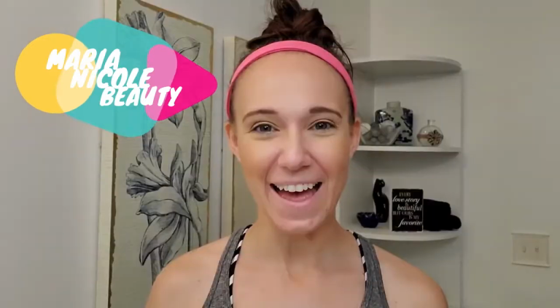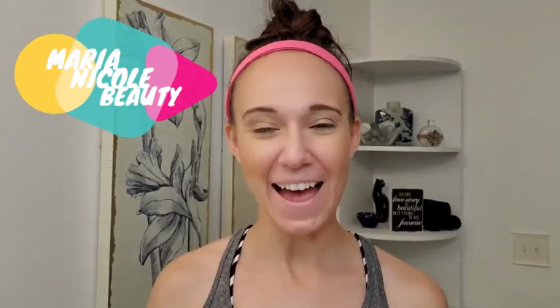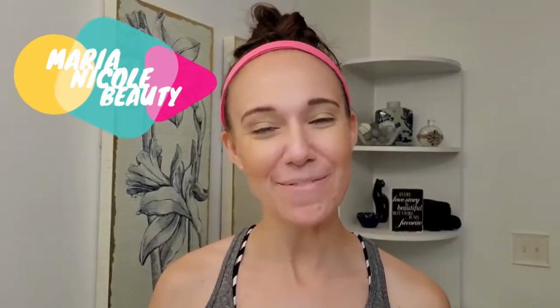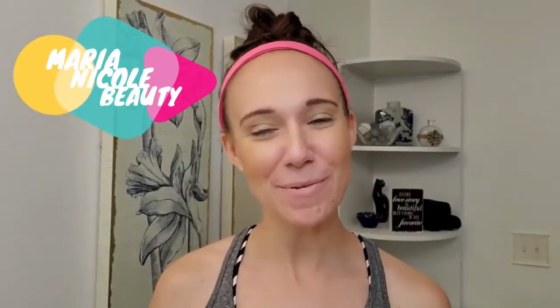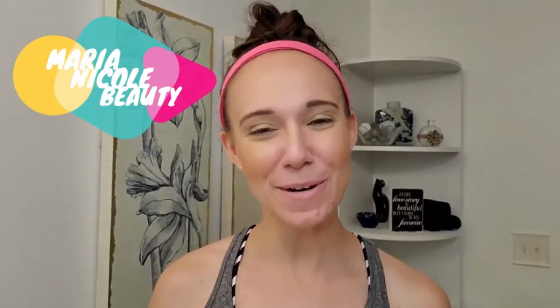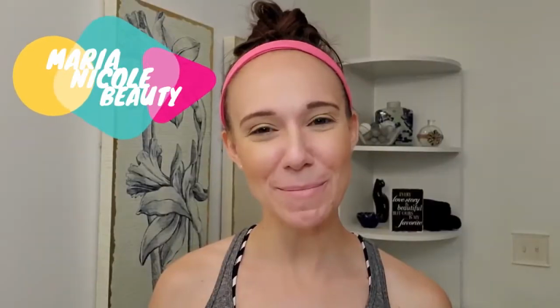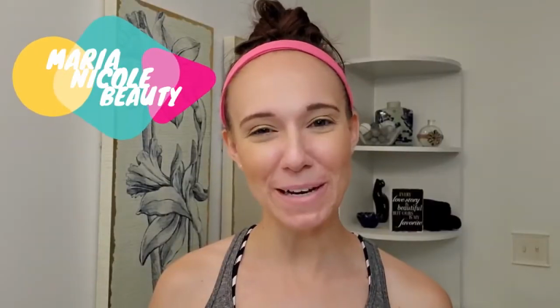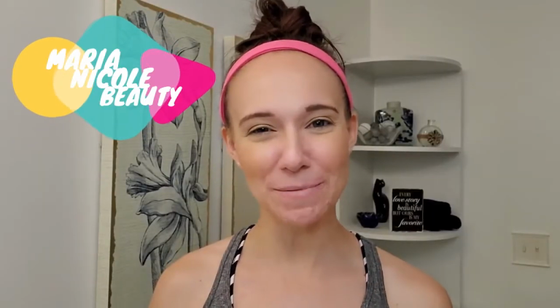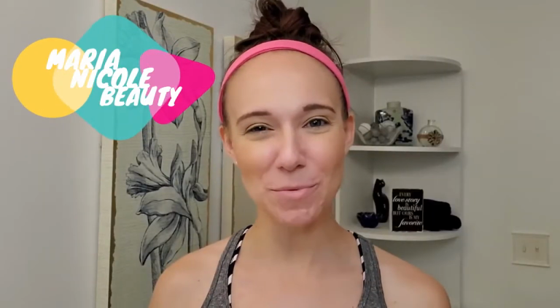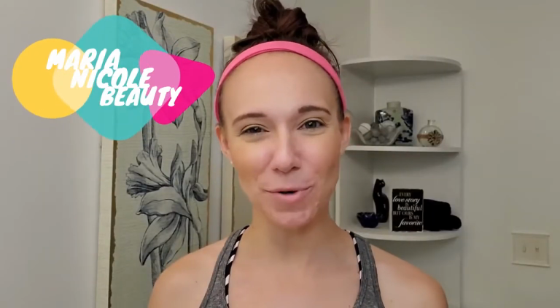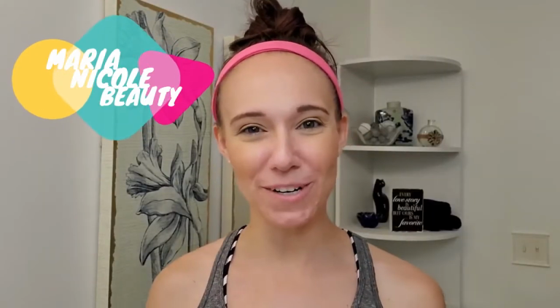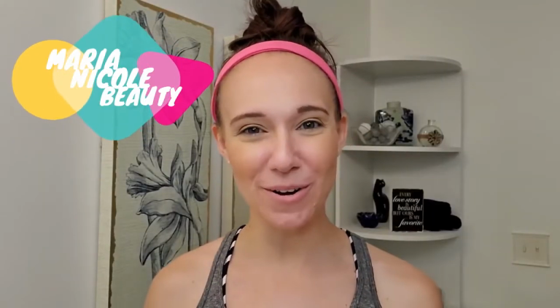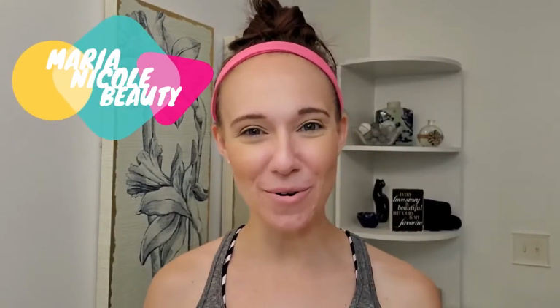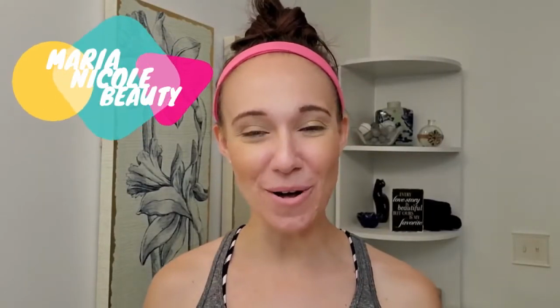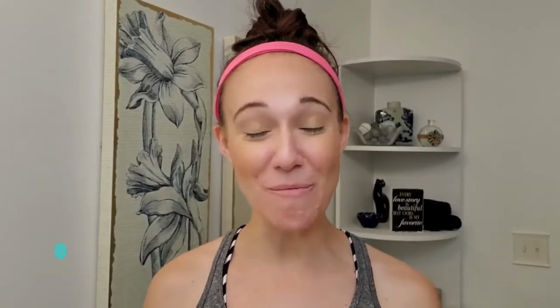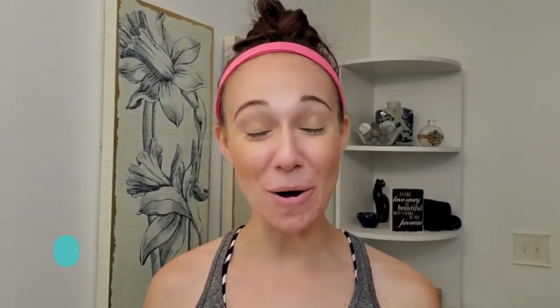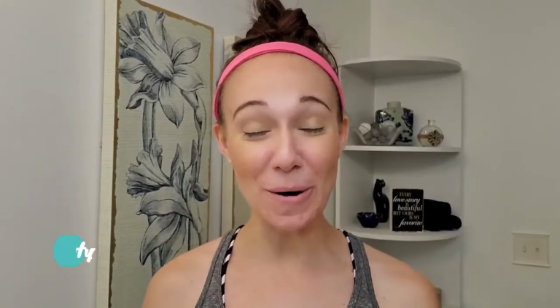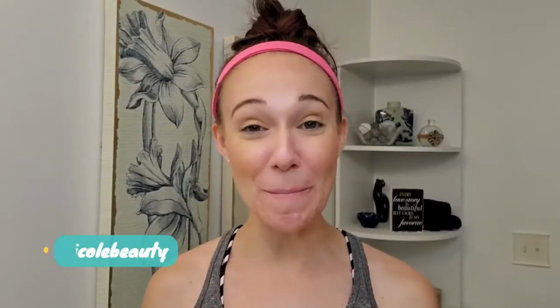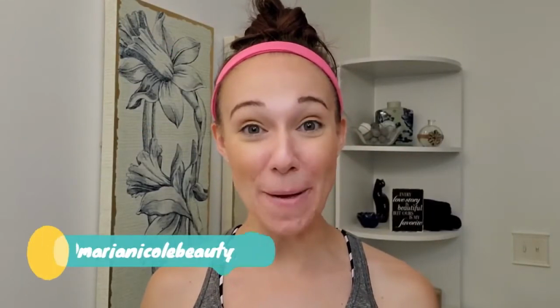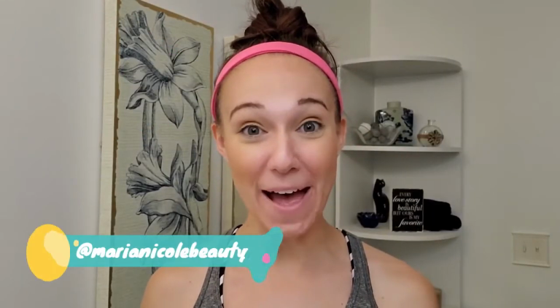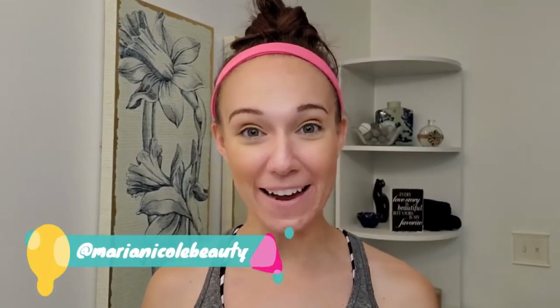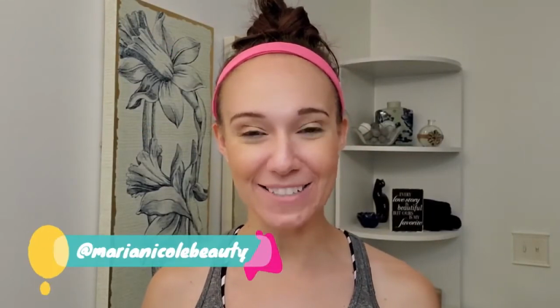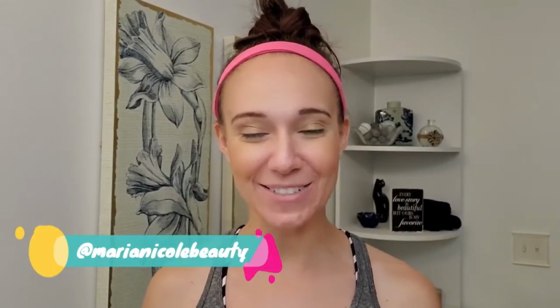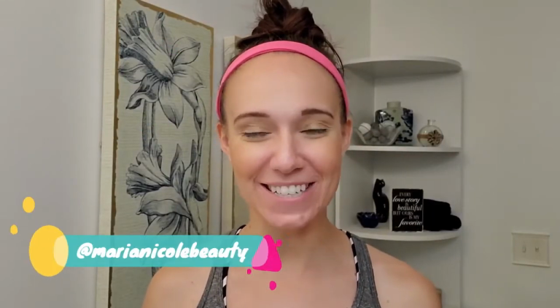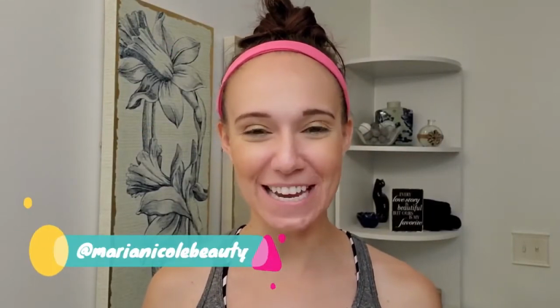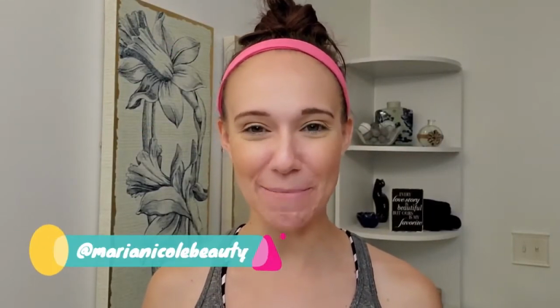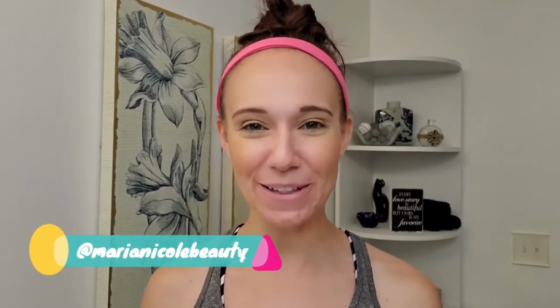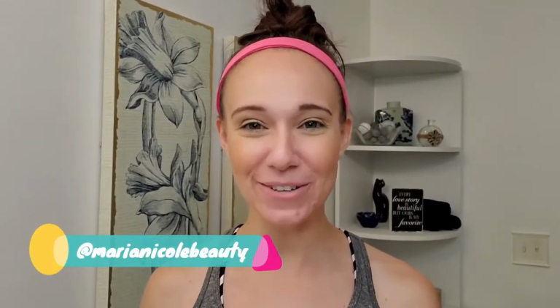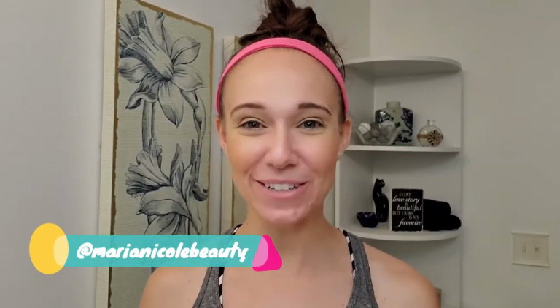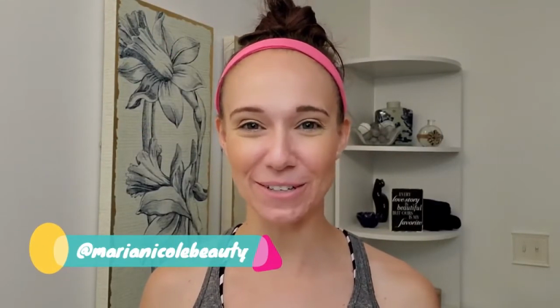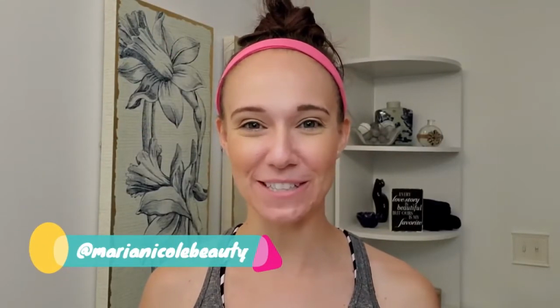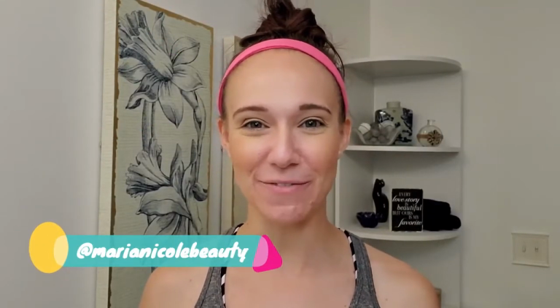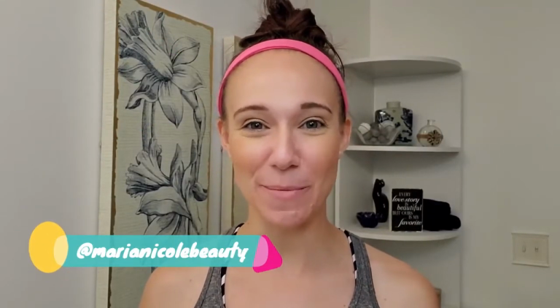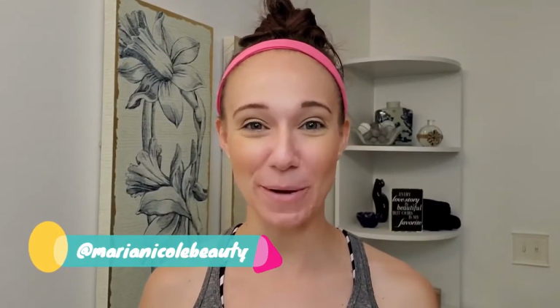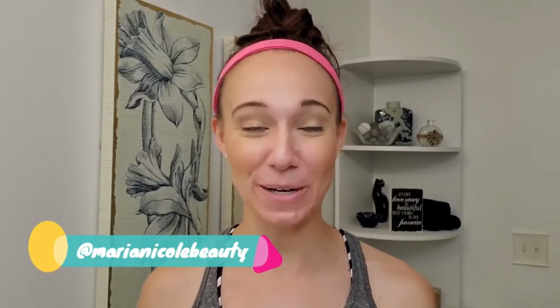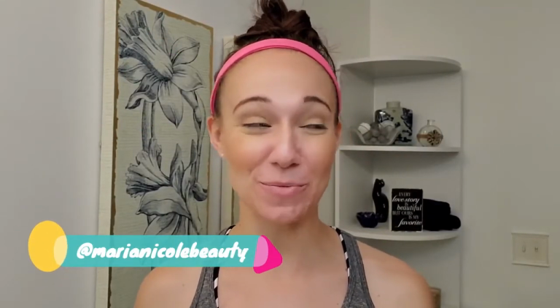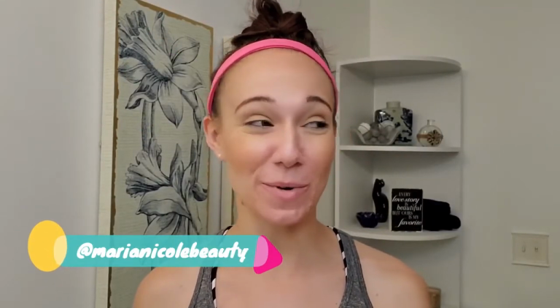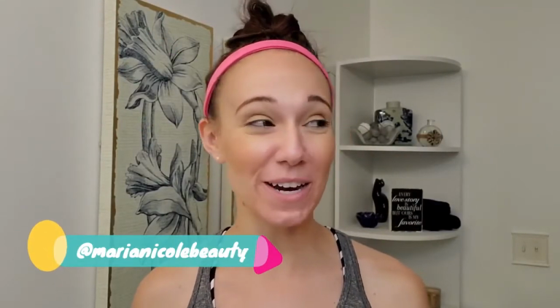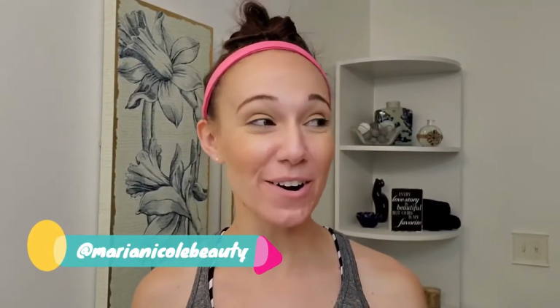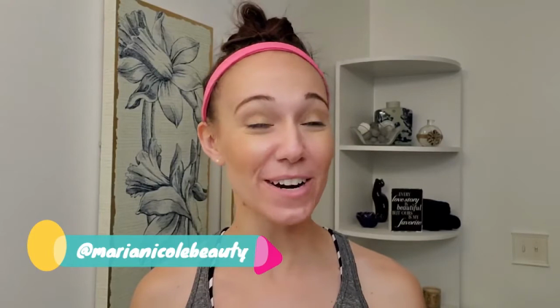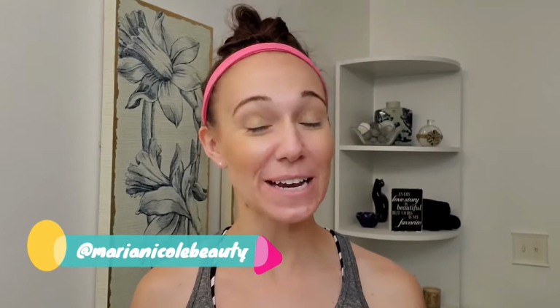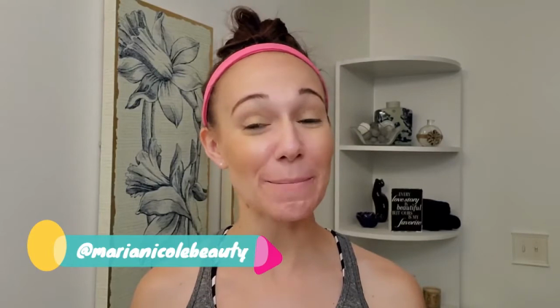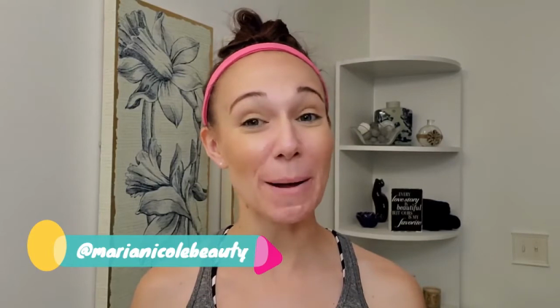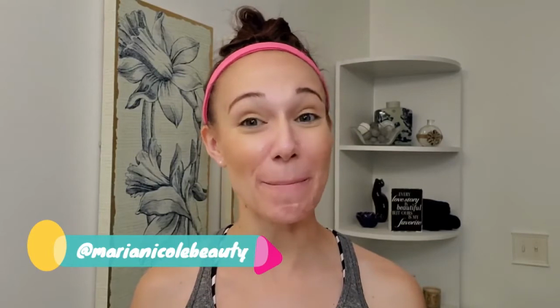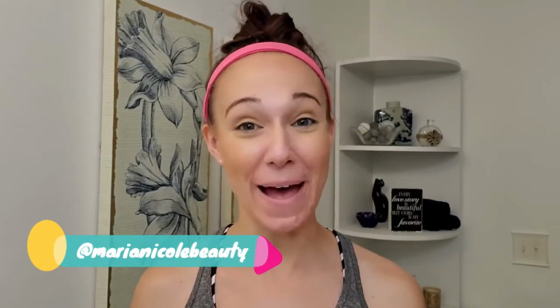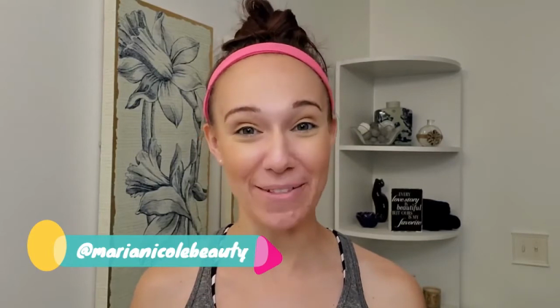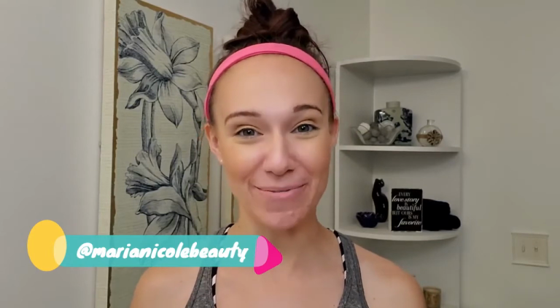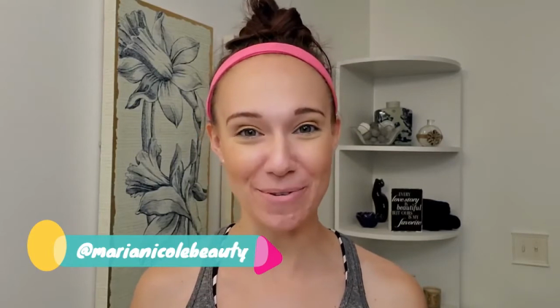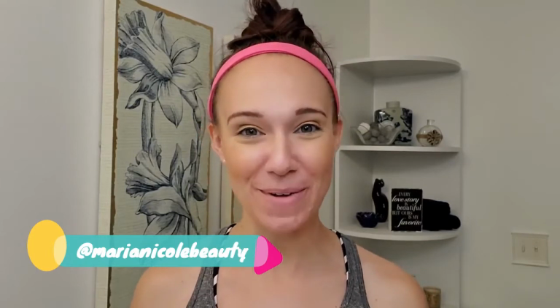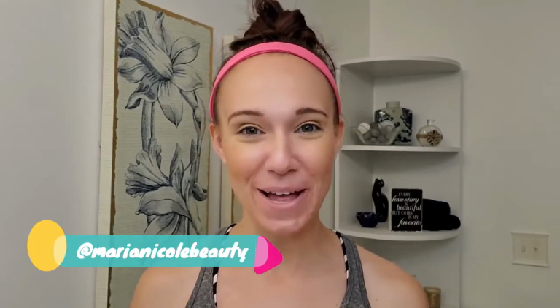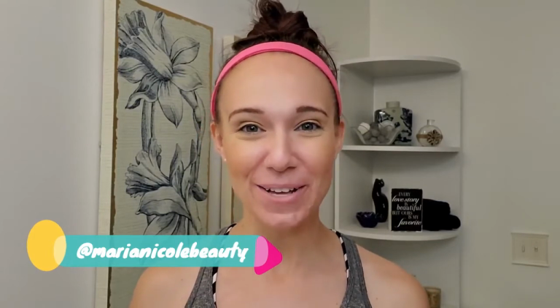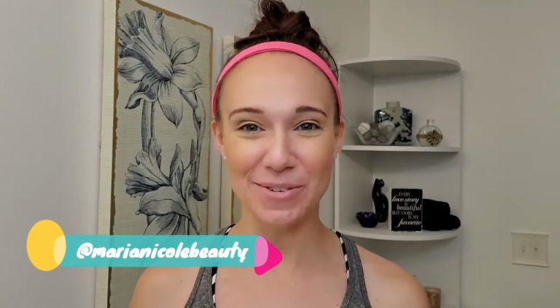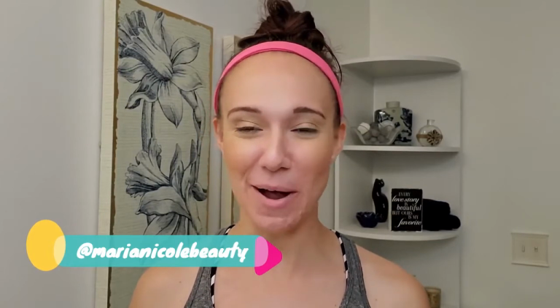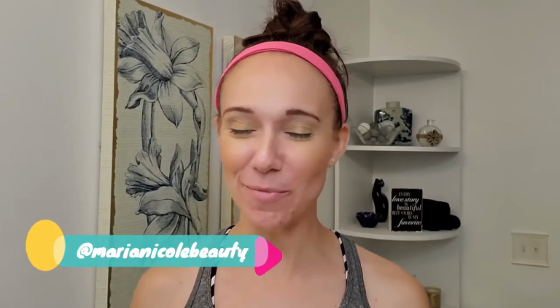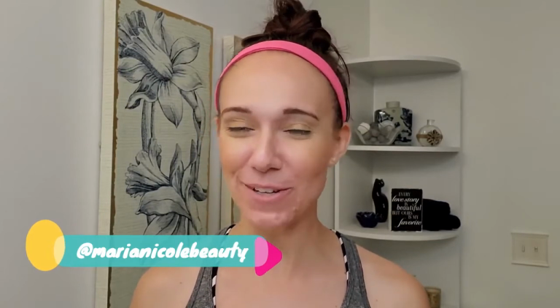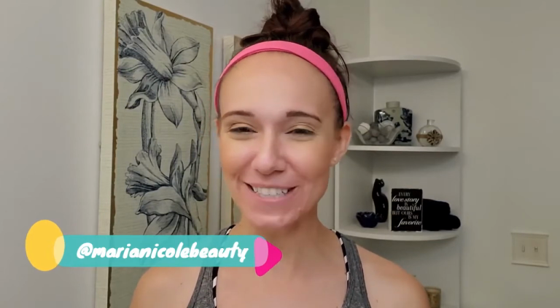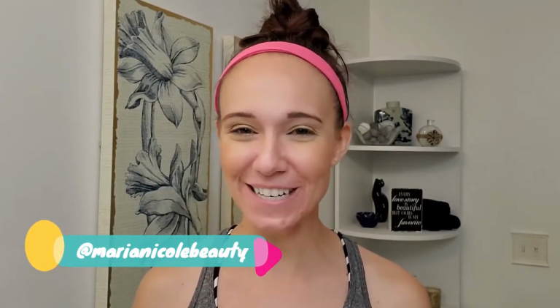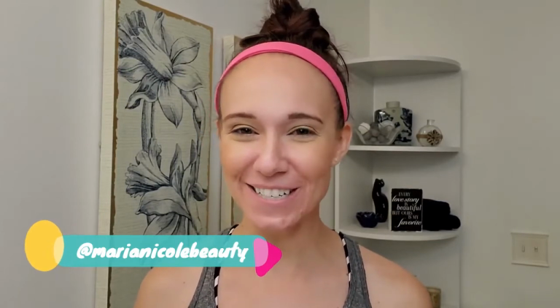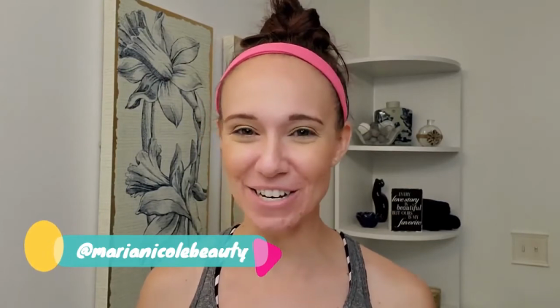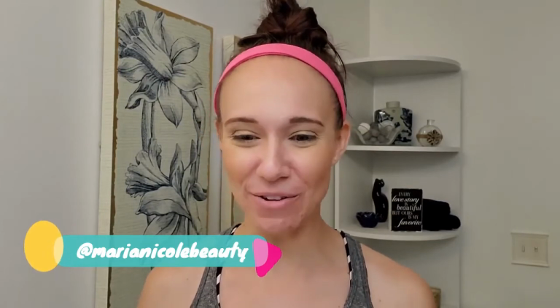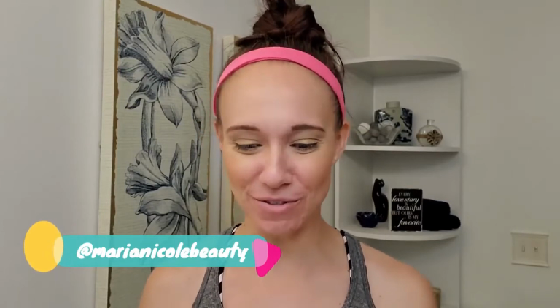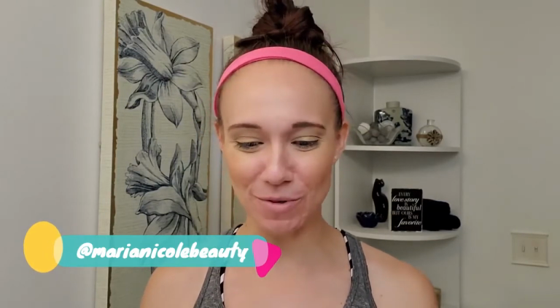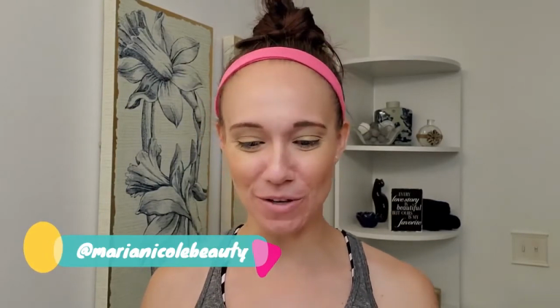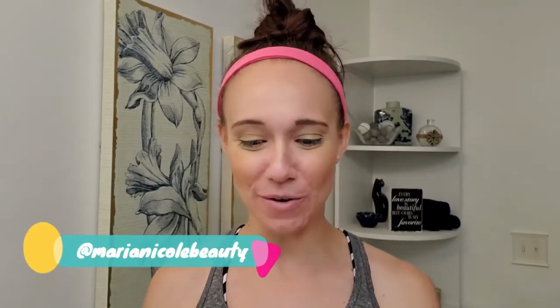Hi everybody, my name is Marina Cole. Welcome back. Today might look a little different because we are in my bathroom.